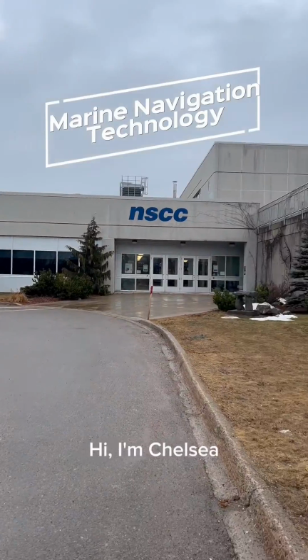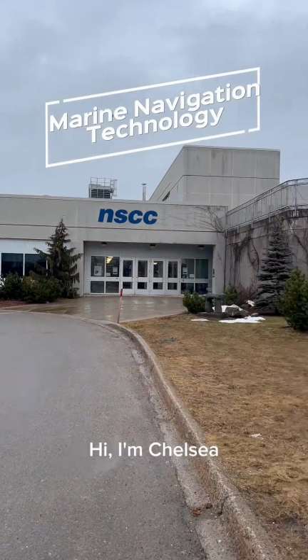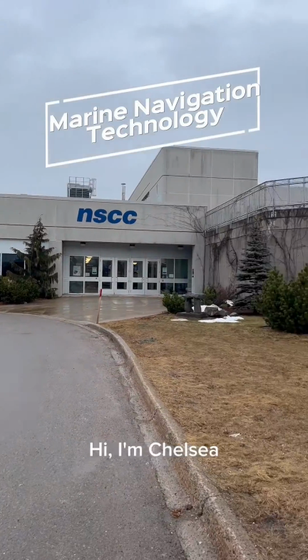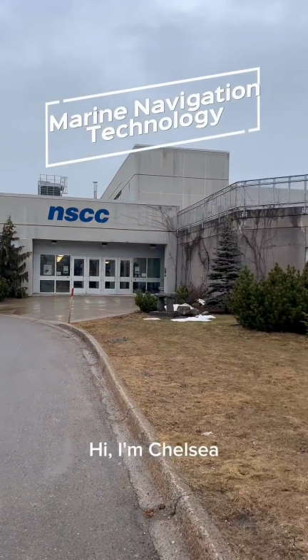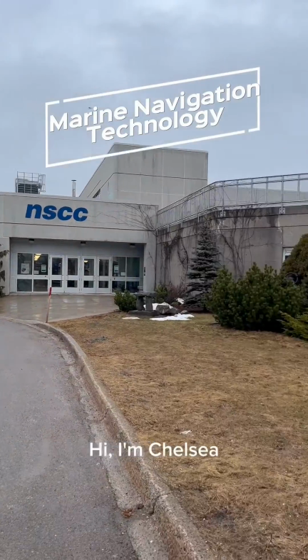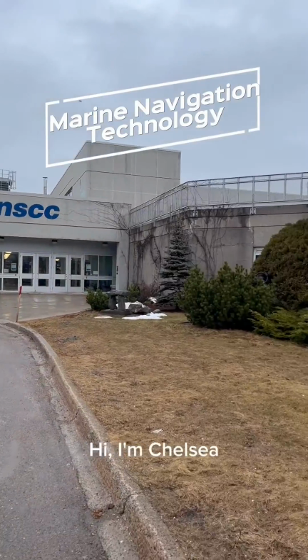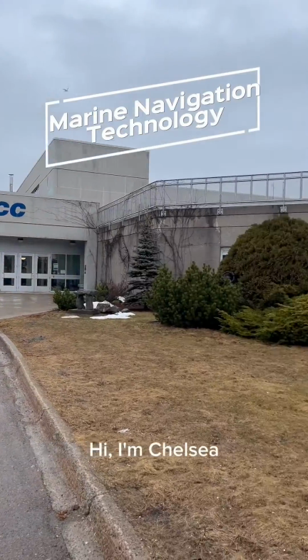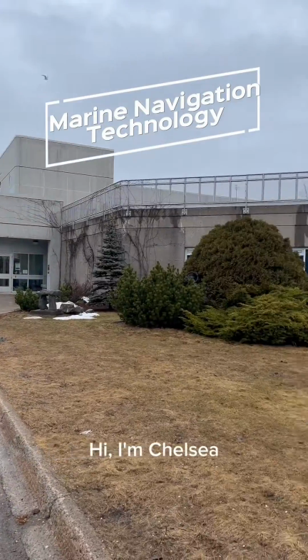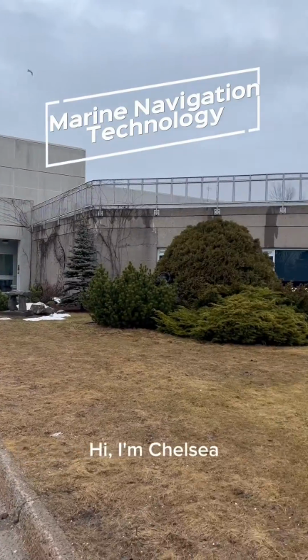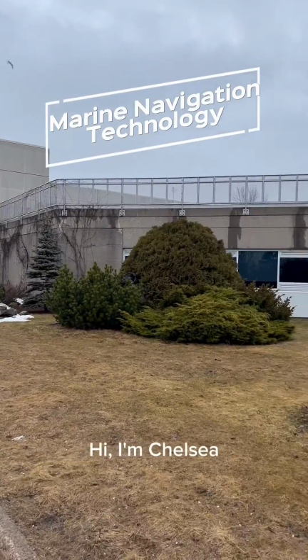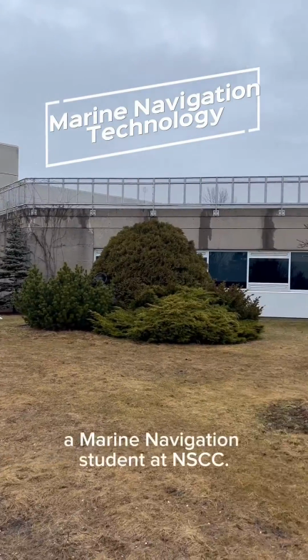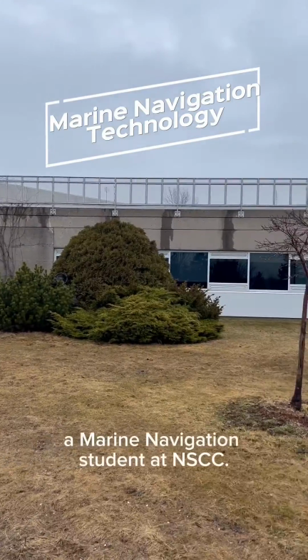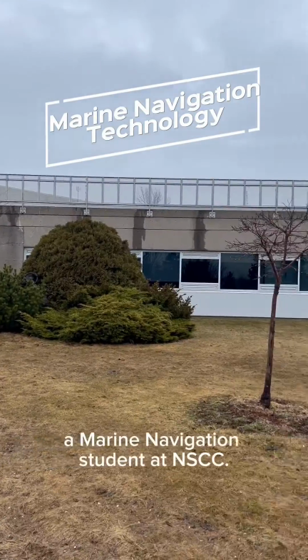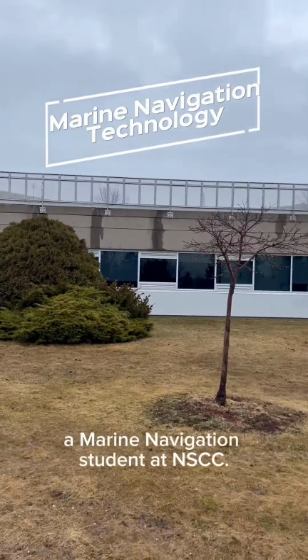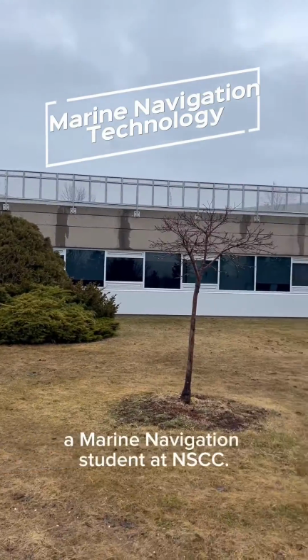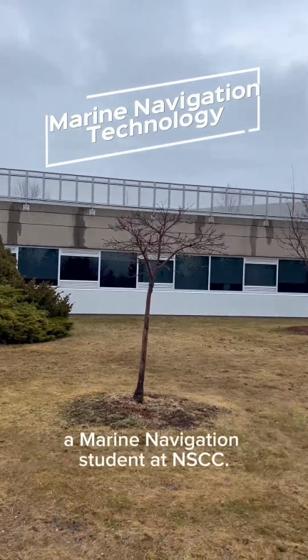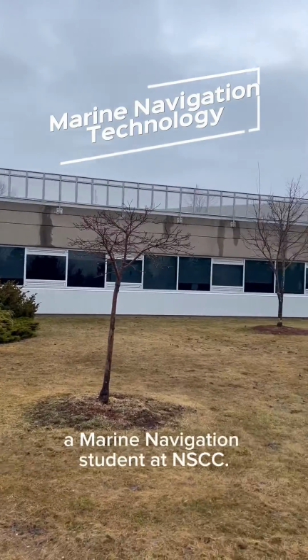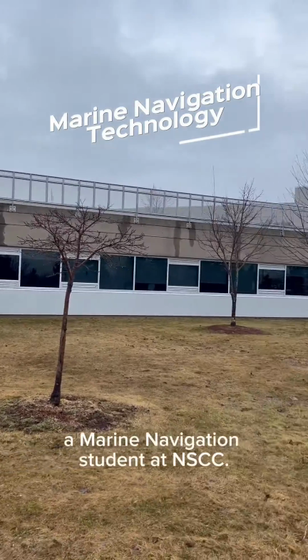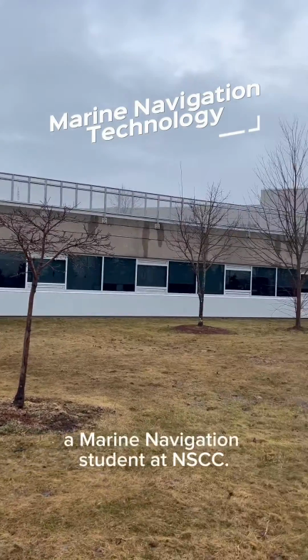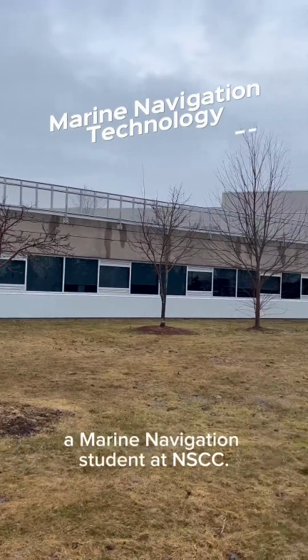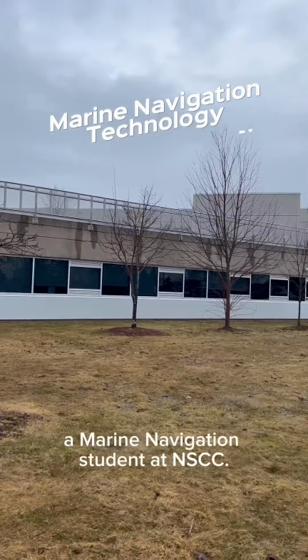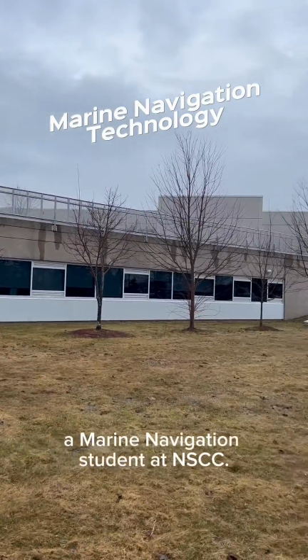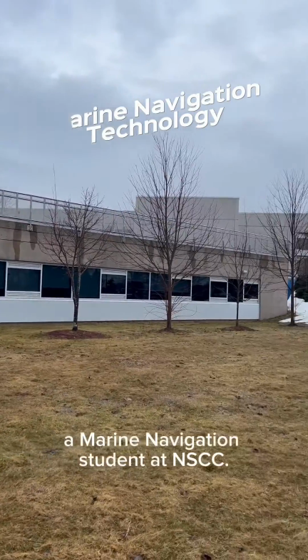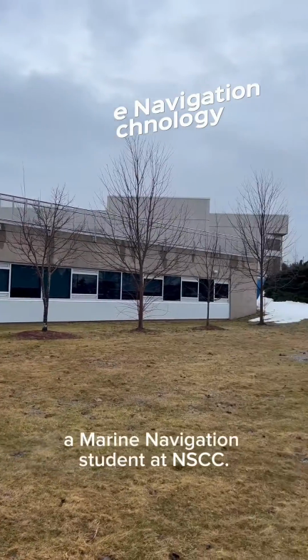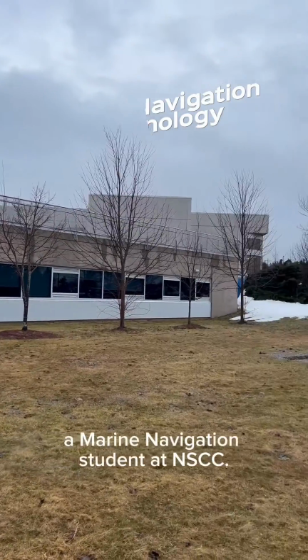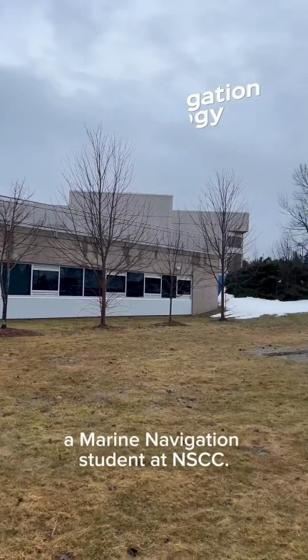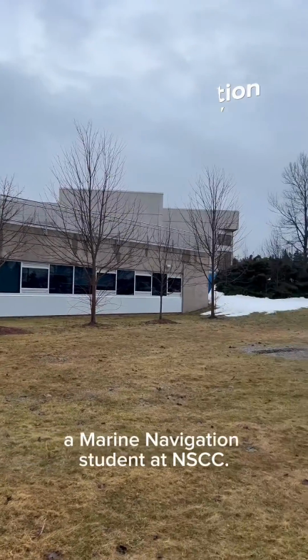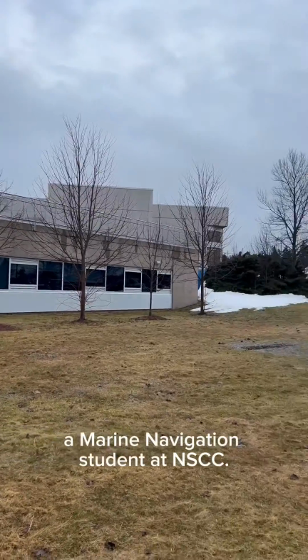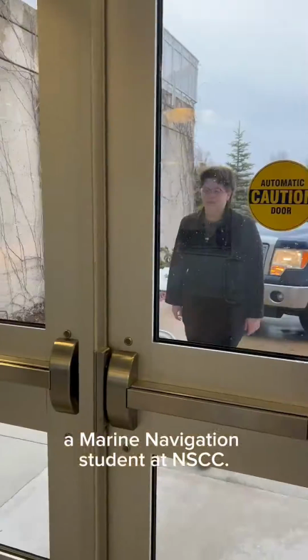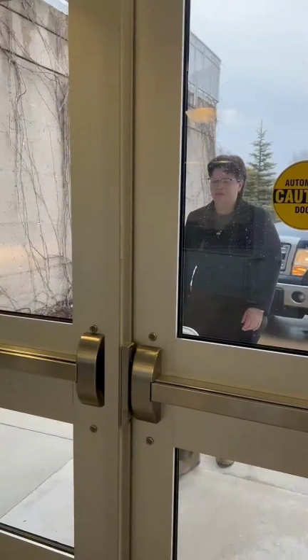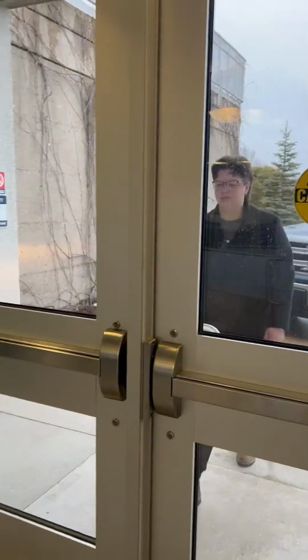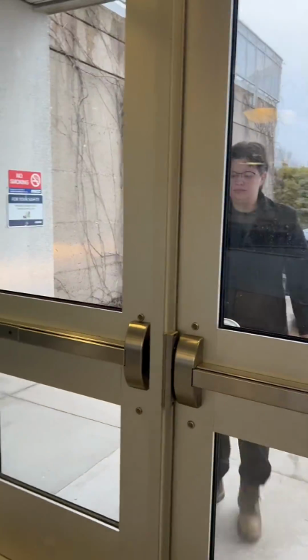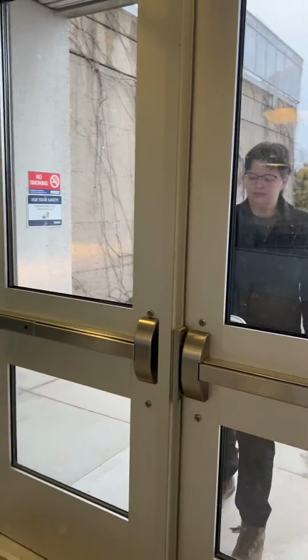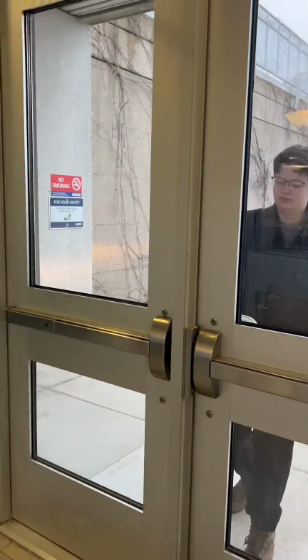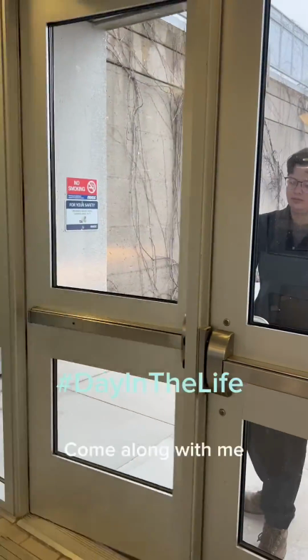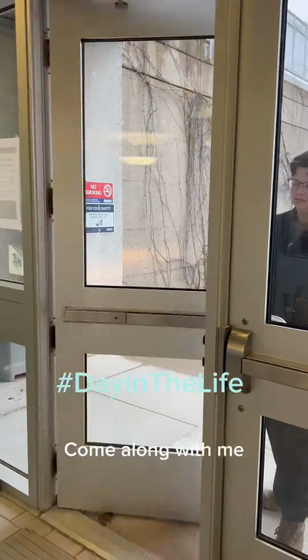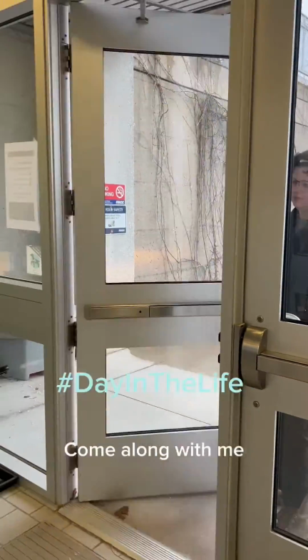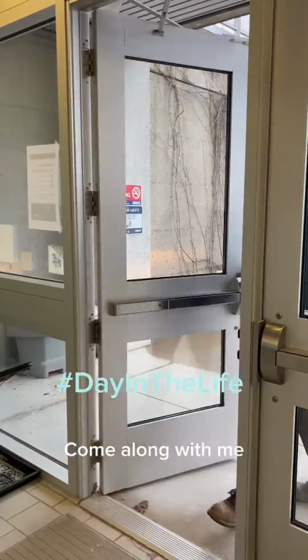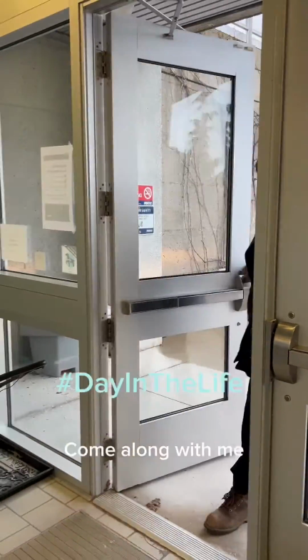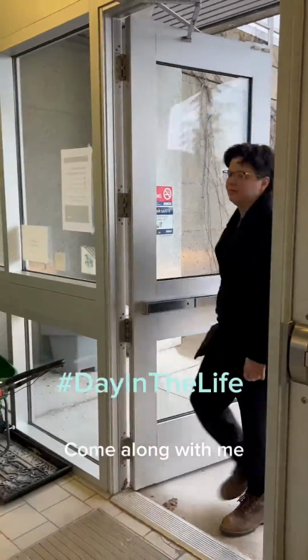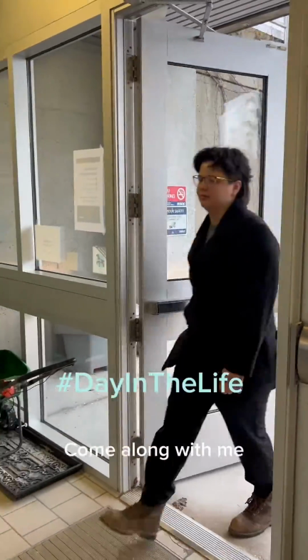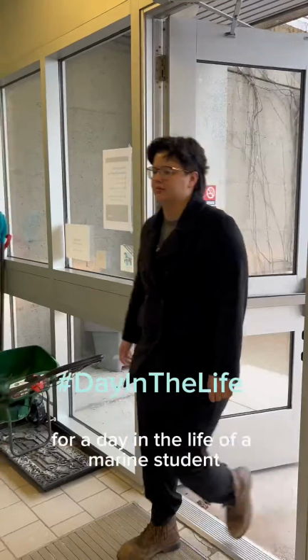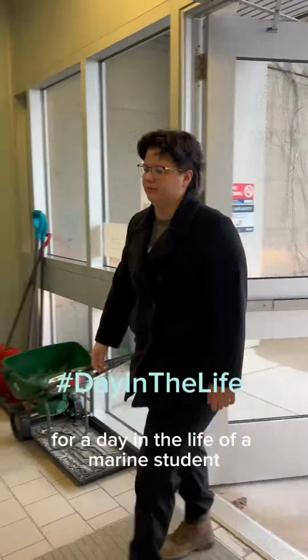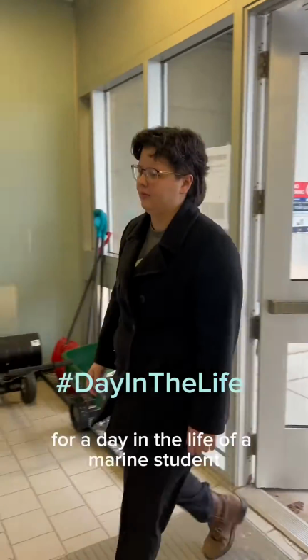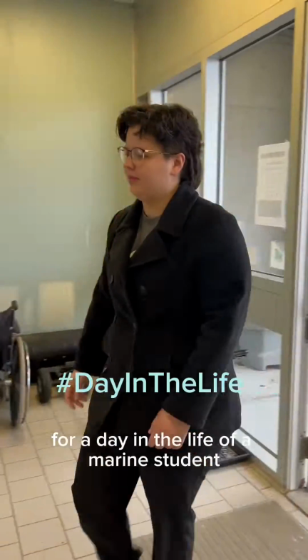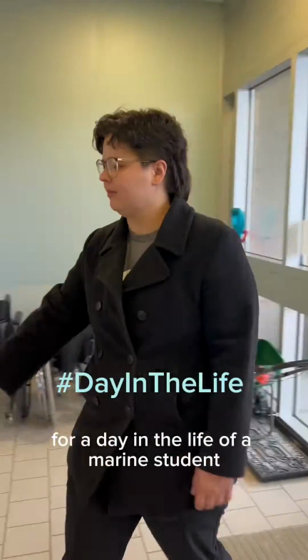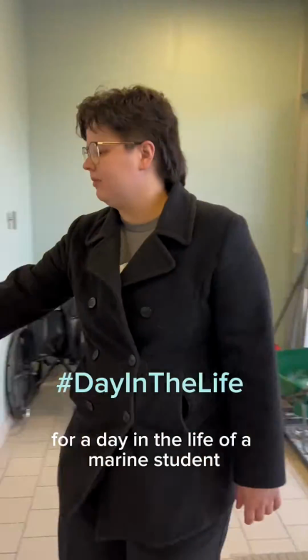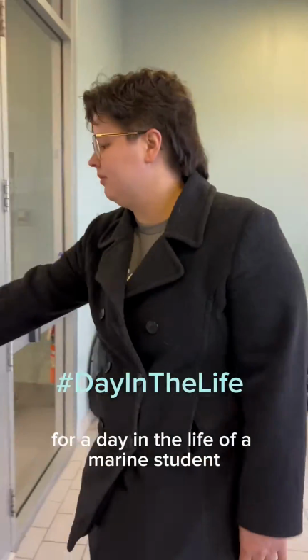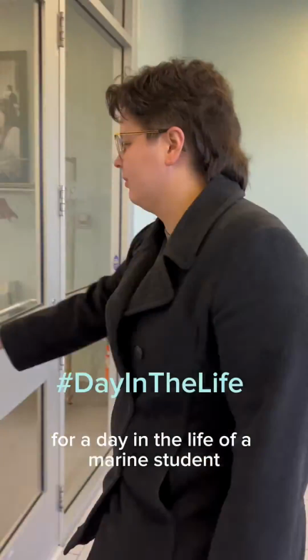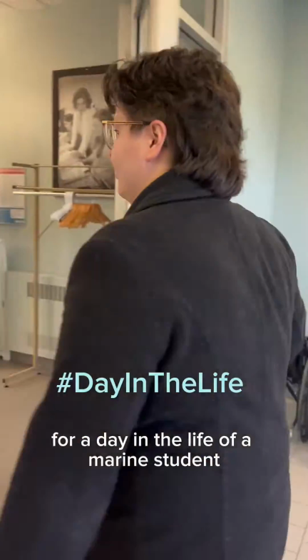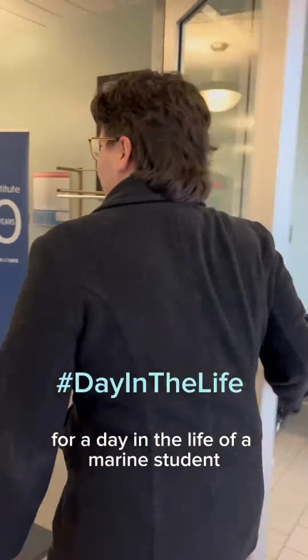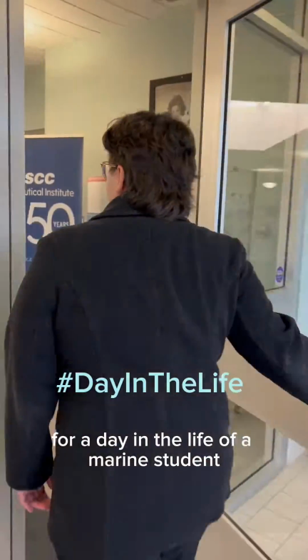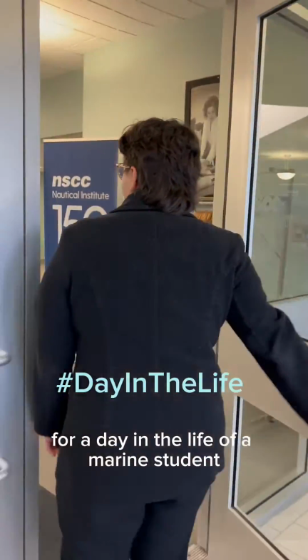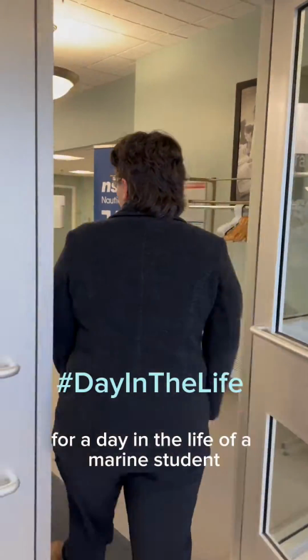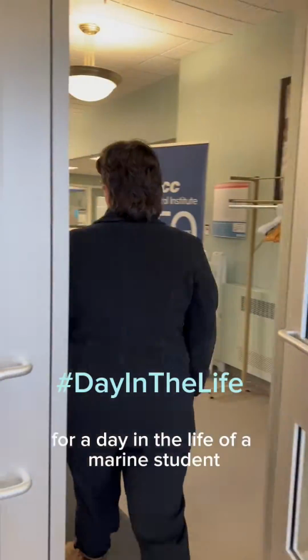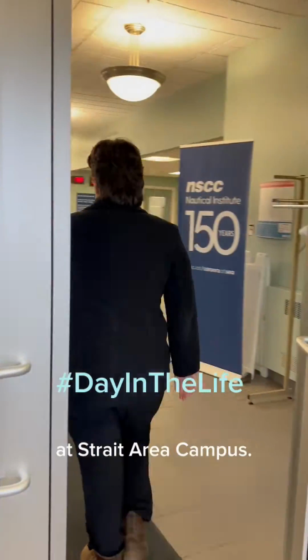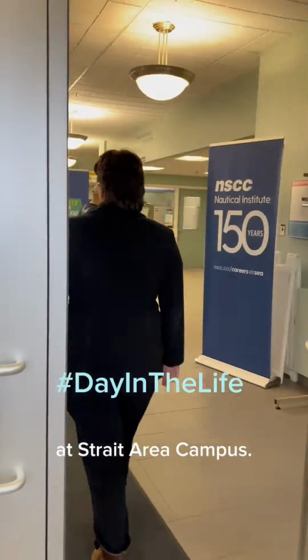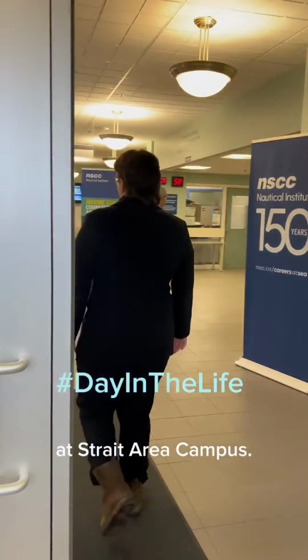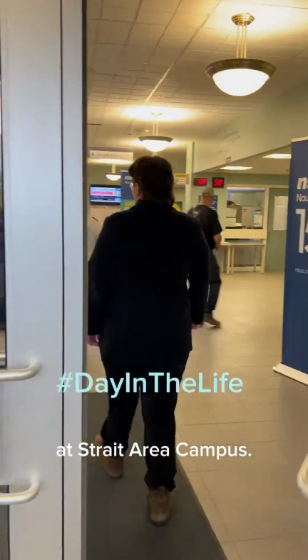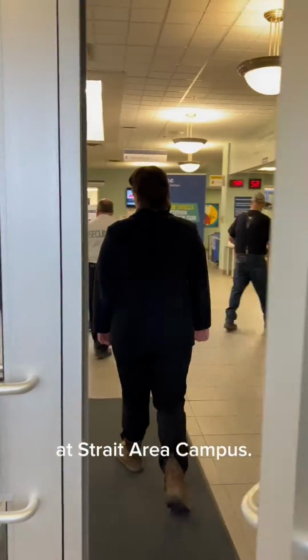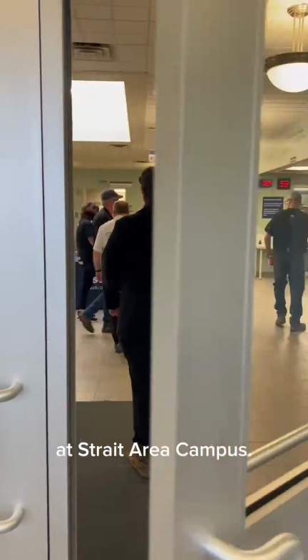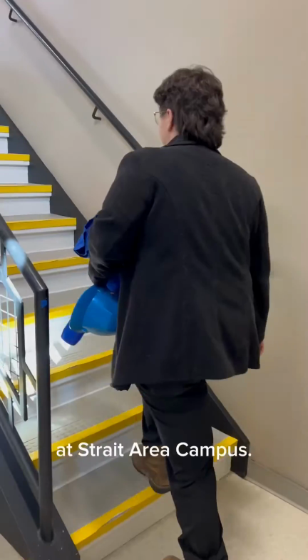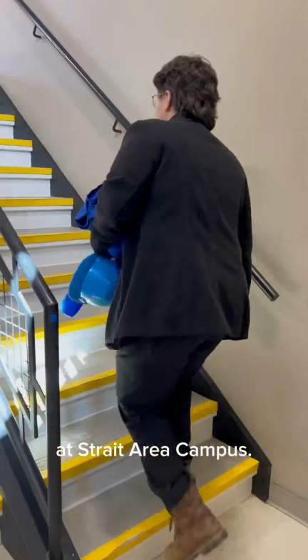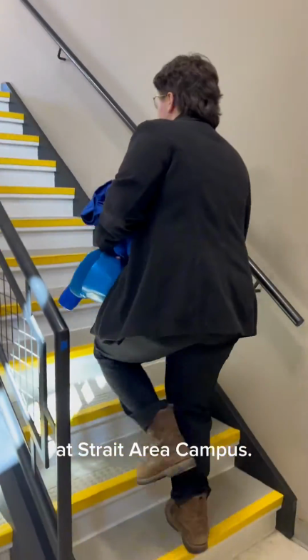Hi, I'm Chelsea, a Marine Navigation student at NSCC. Come along with me for a day in the life of a marine student at a strait area campus.